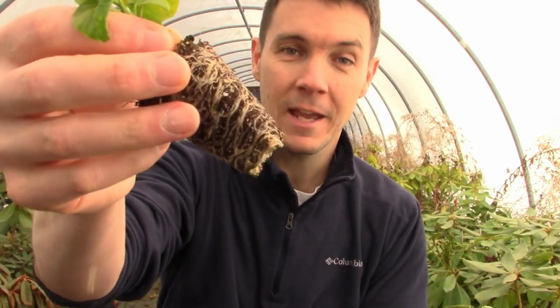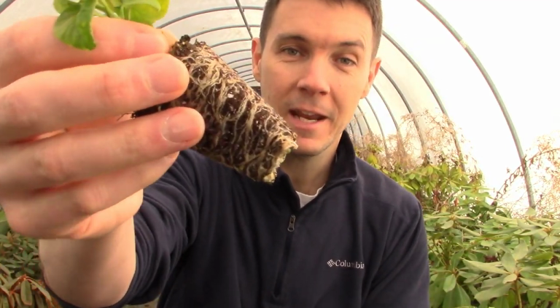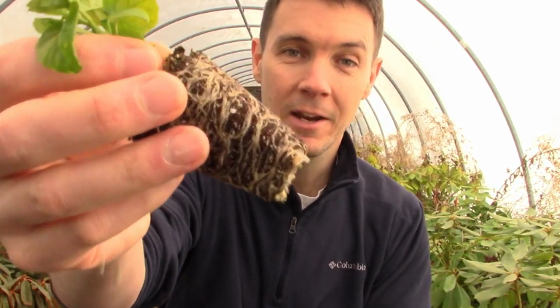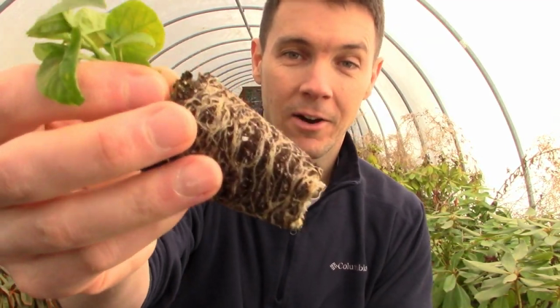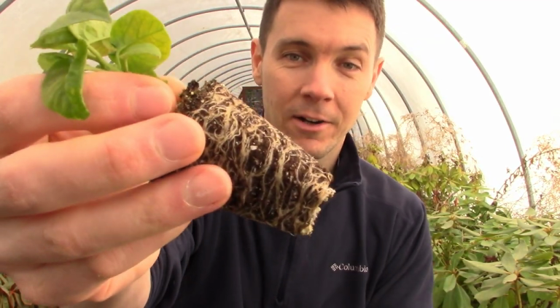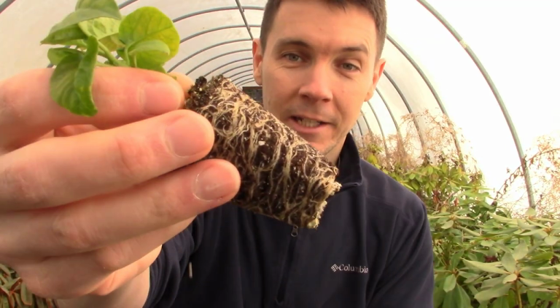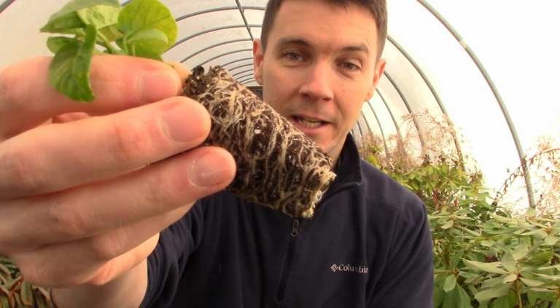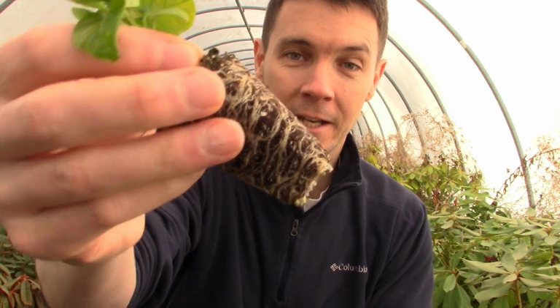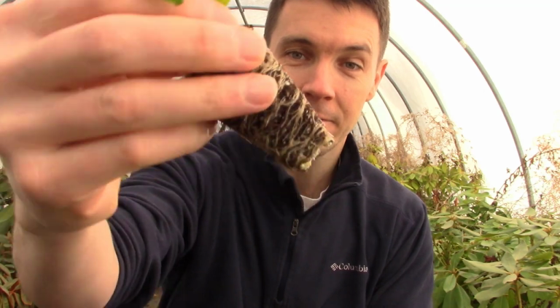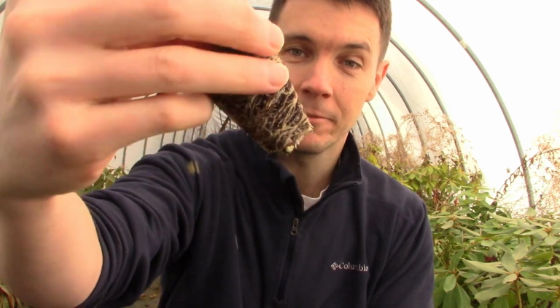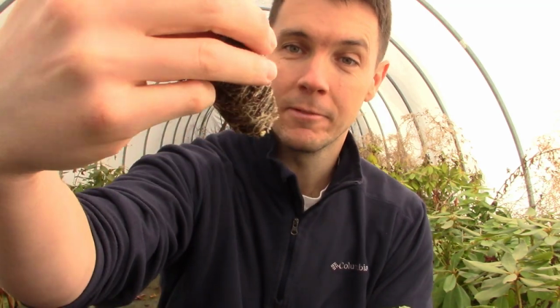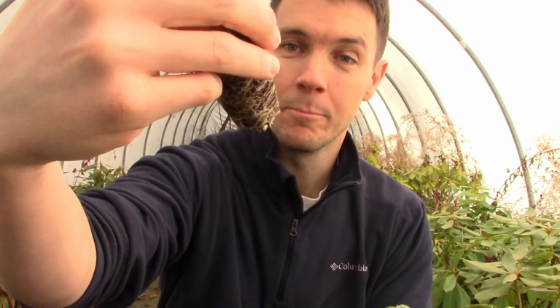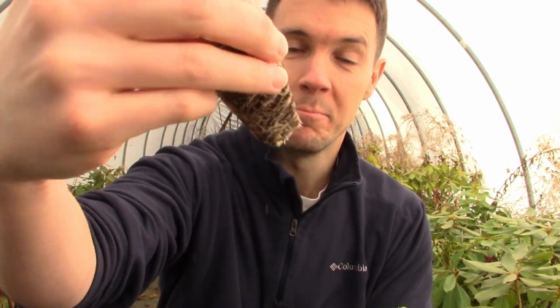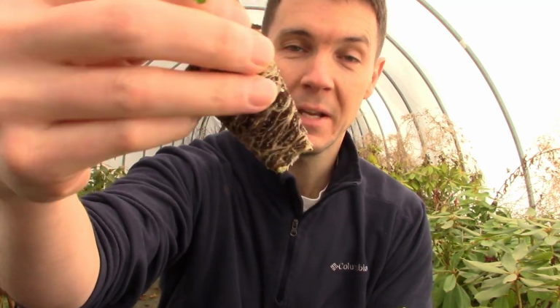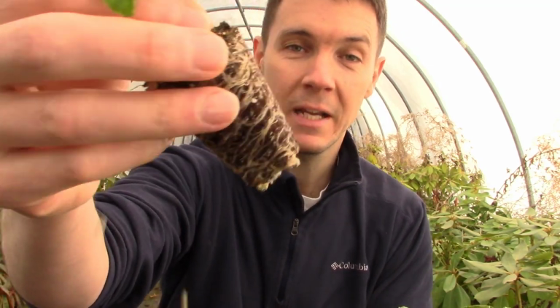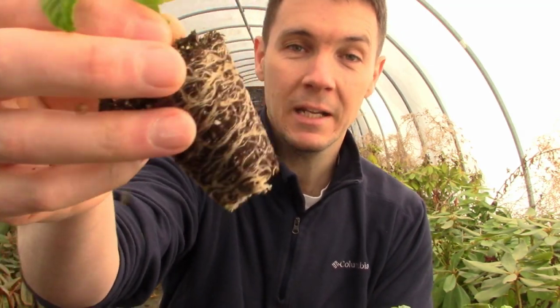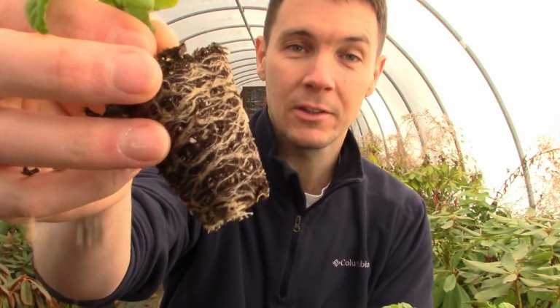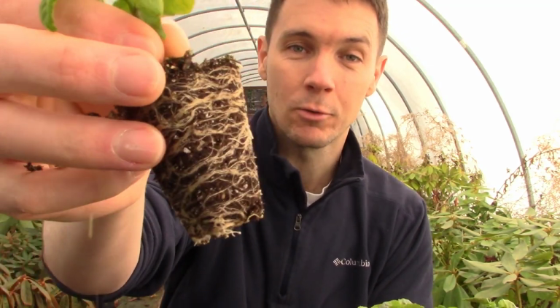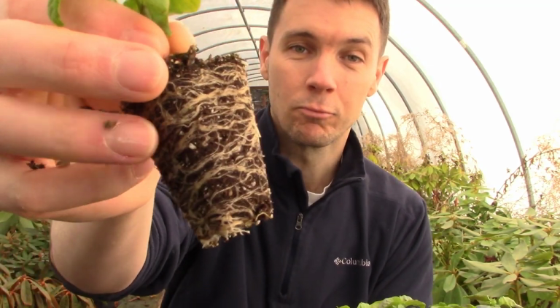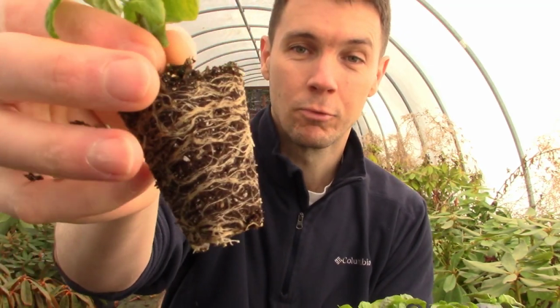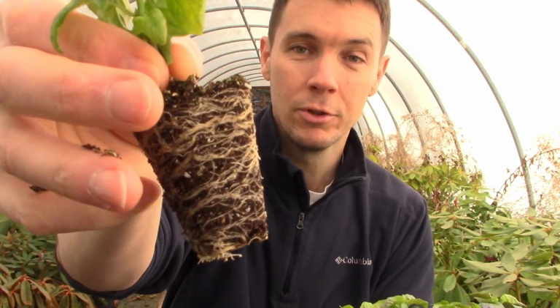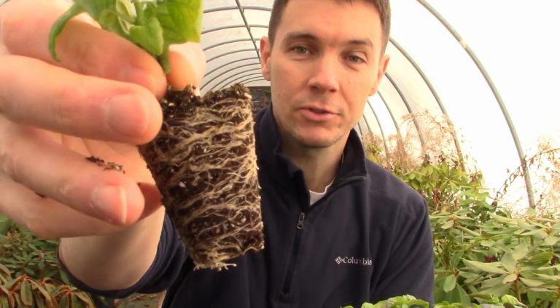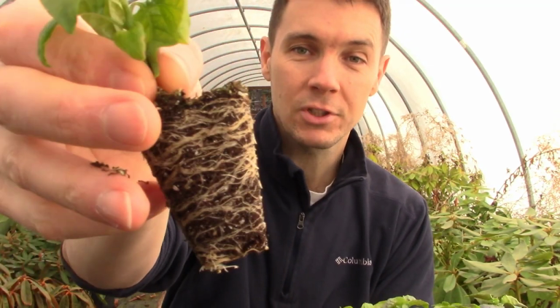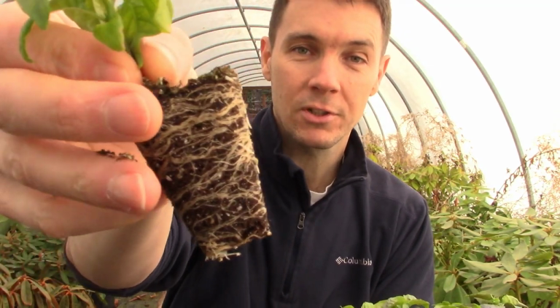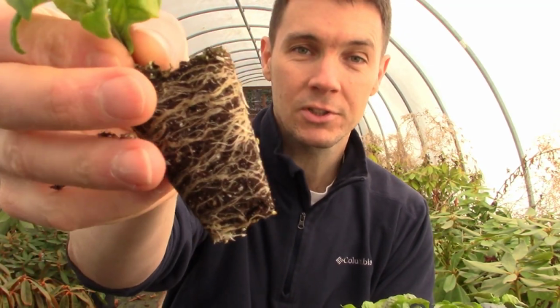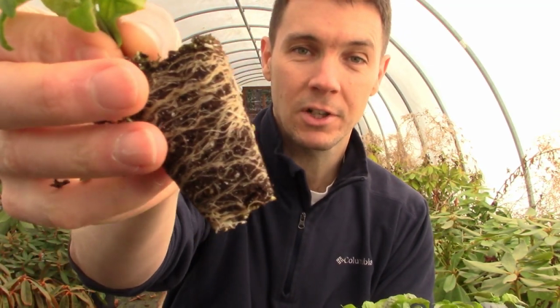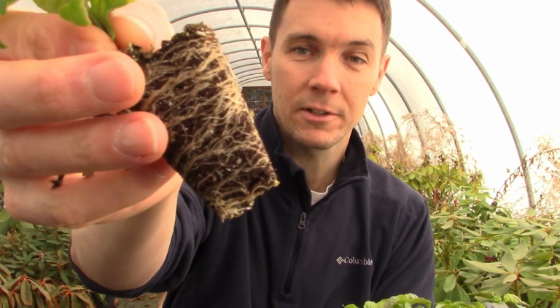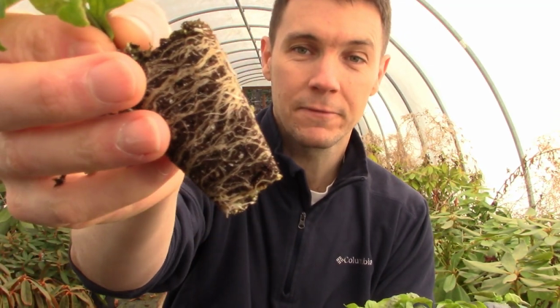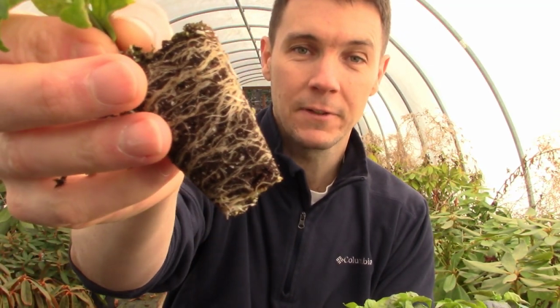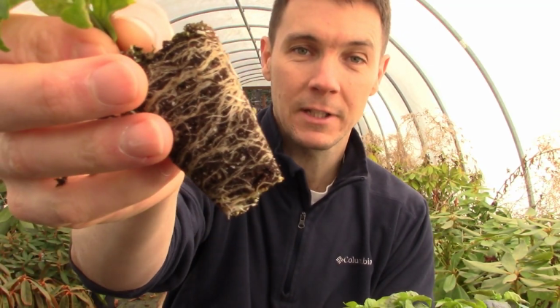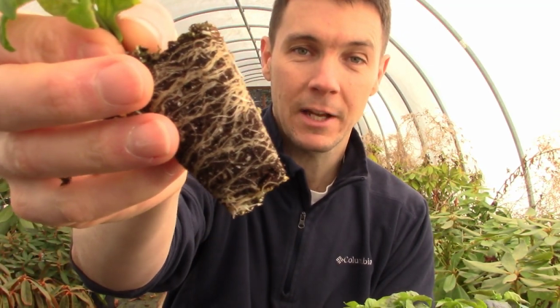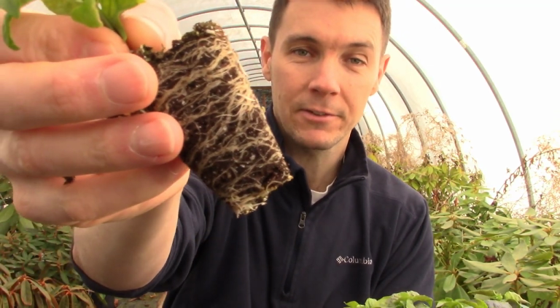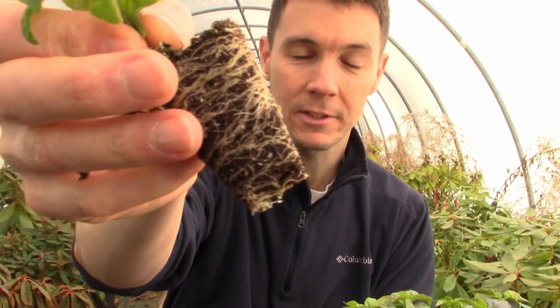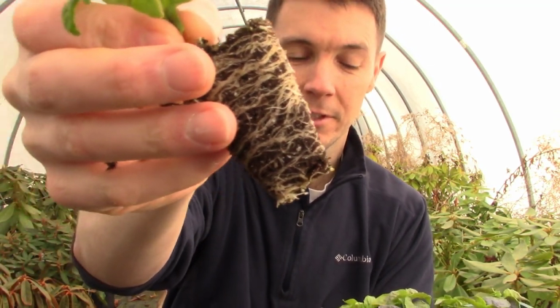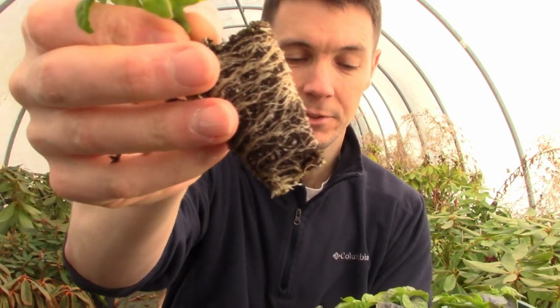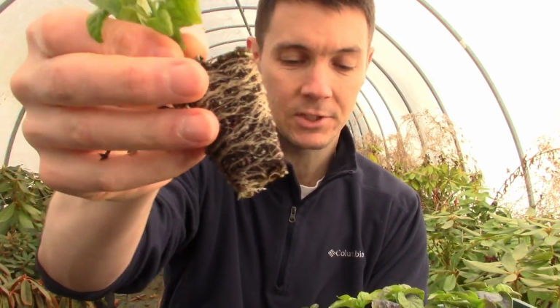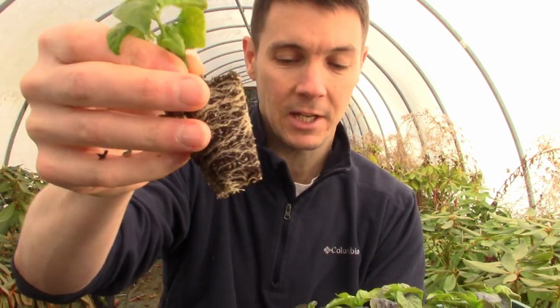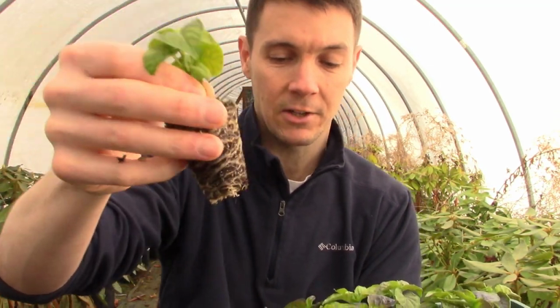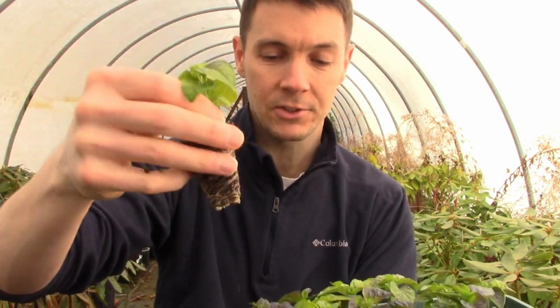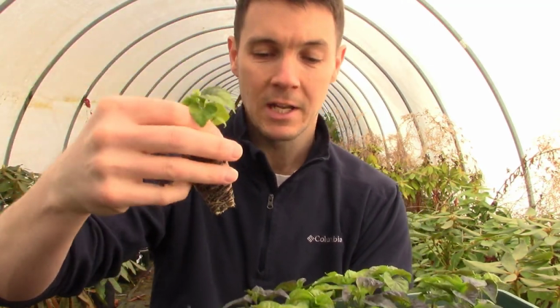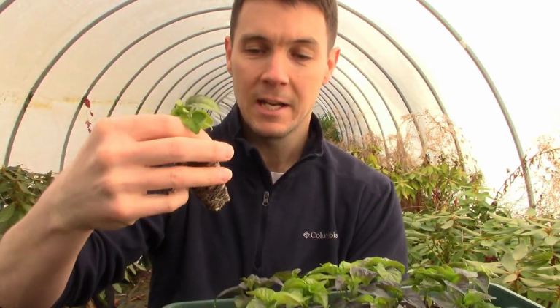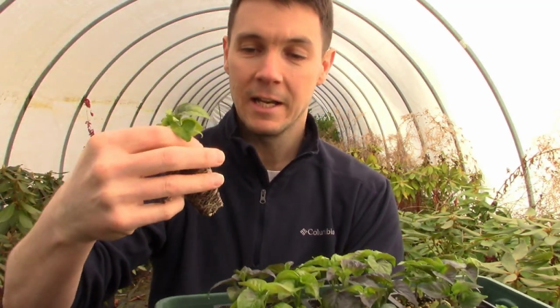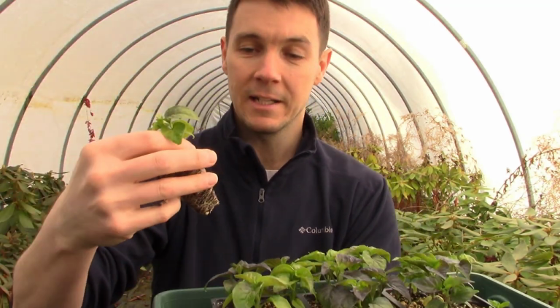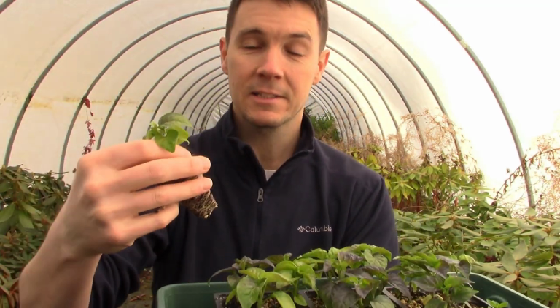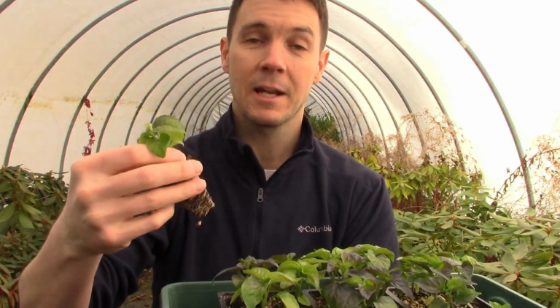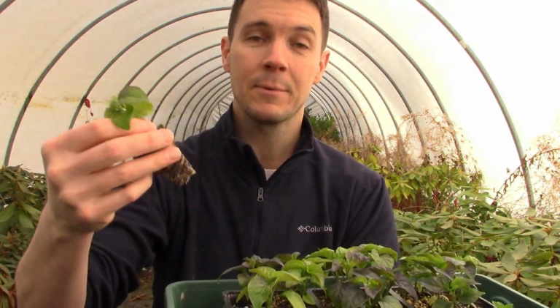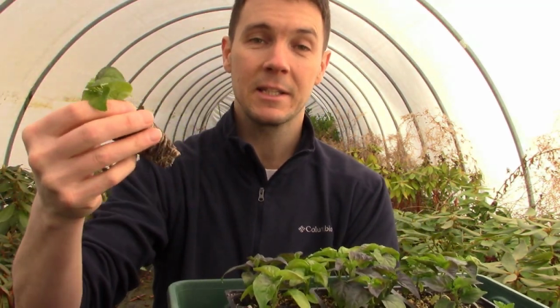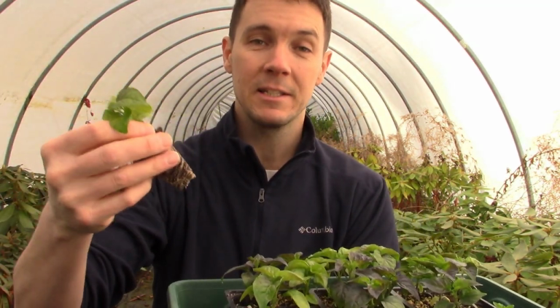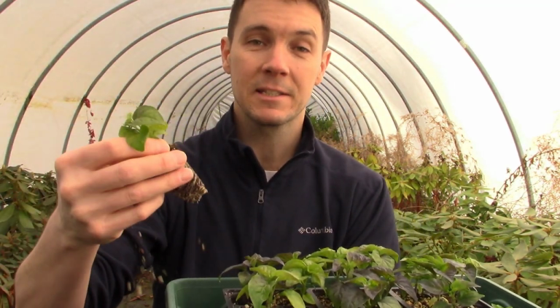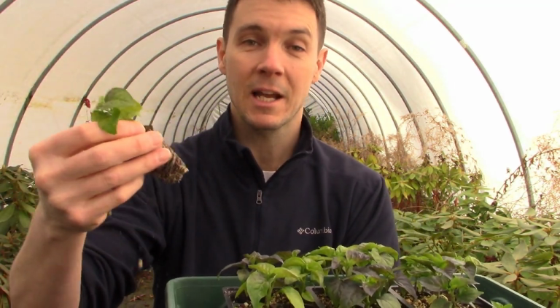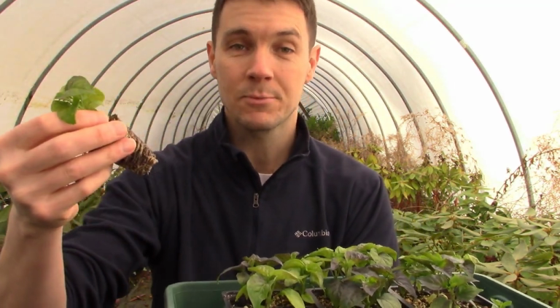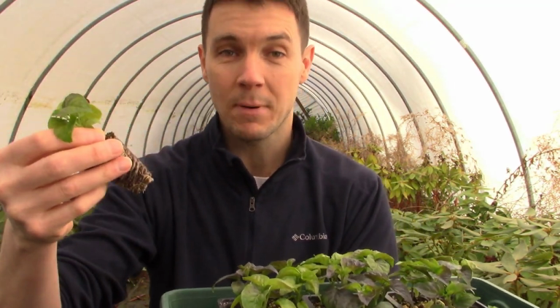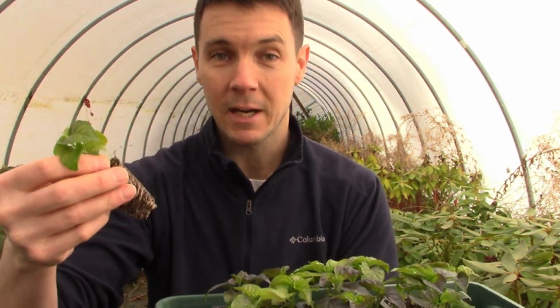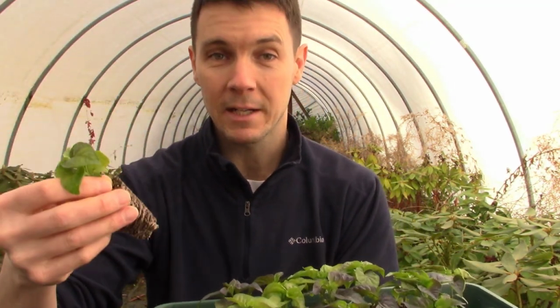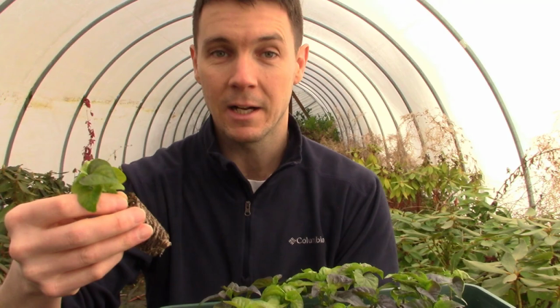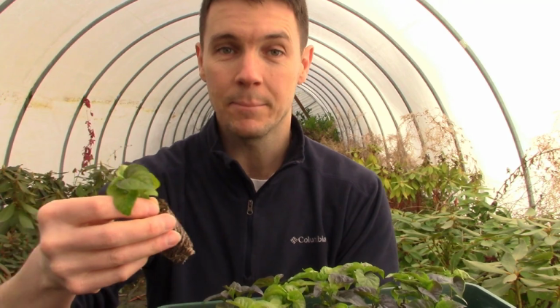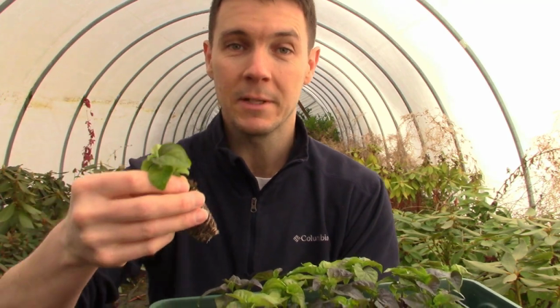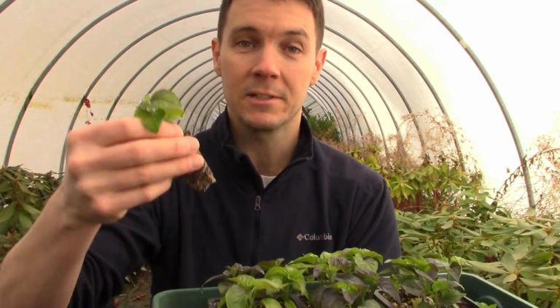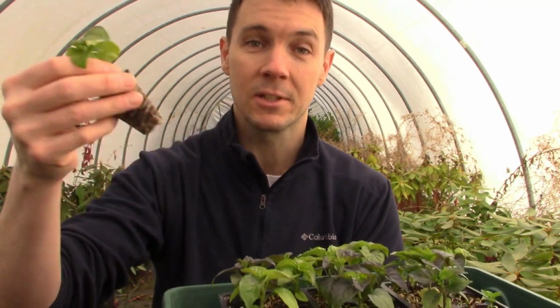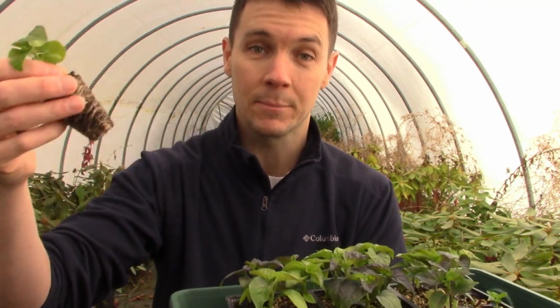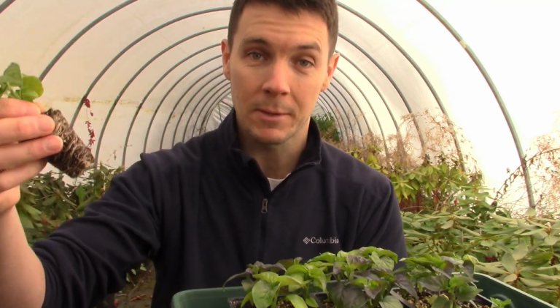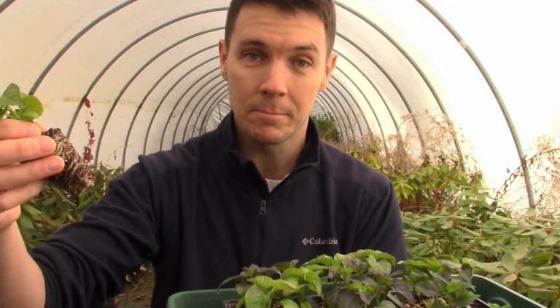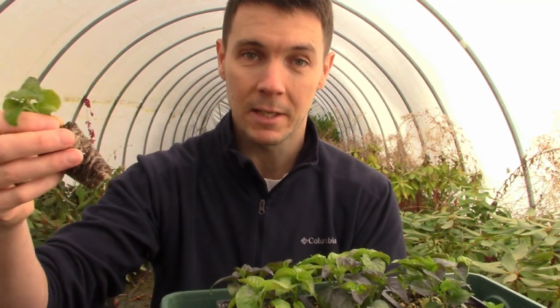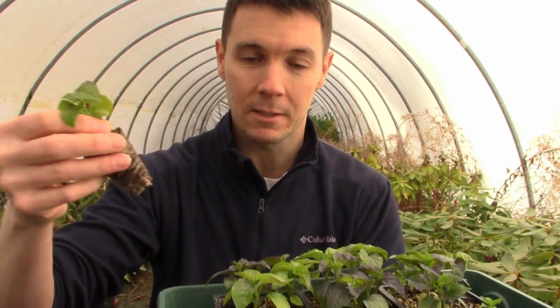They are getting big. The roots are starting to fill out in the little cells and it's time to get these guys potted up into something bigger.